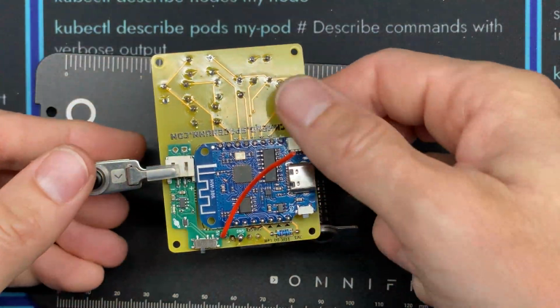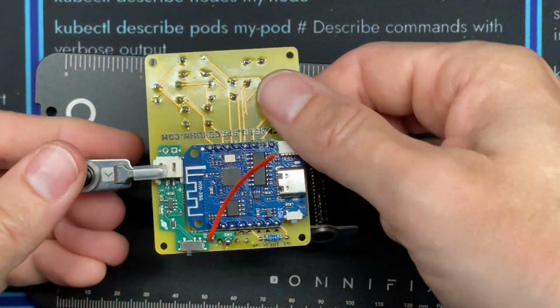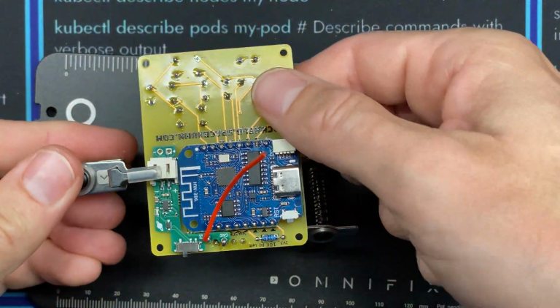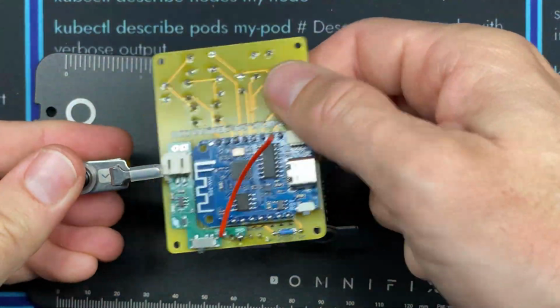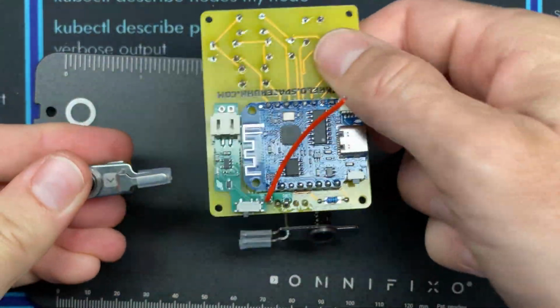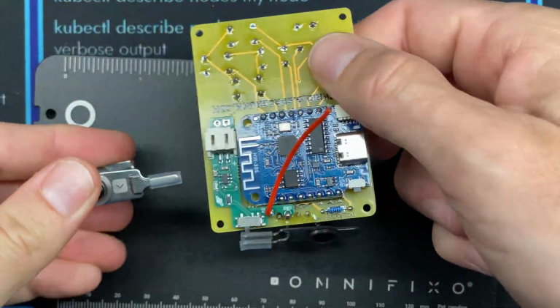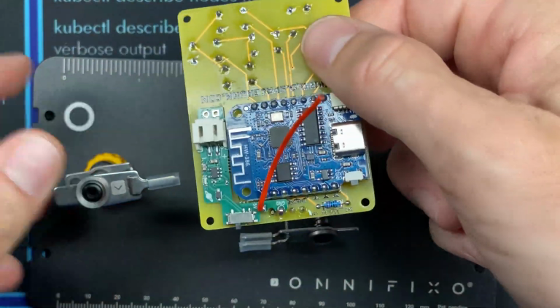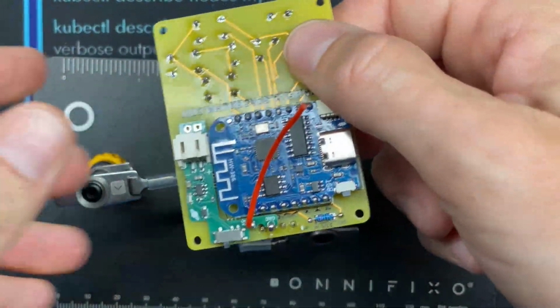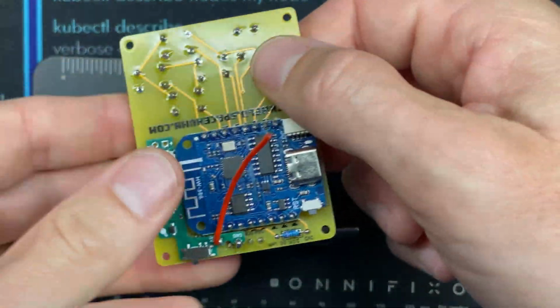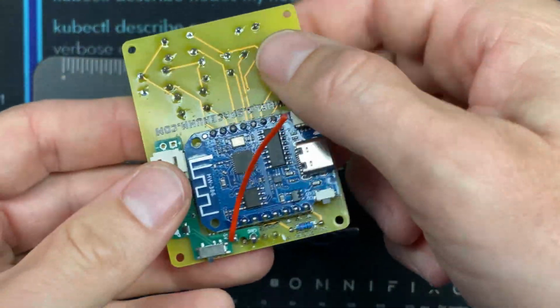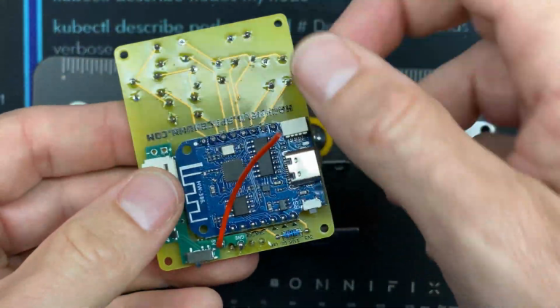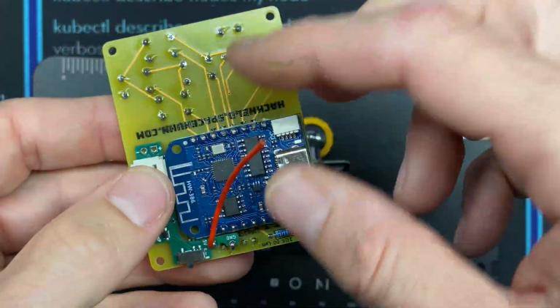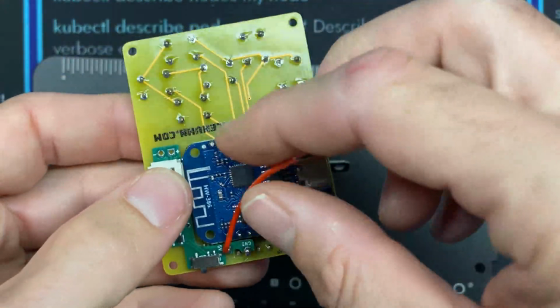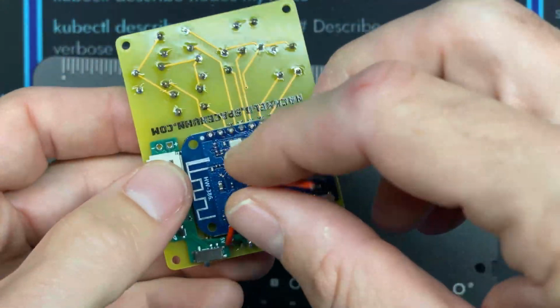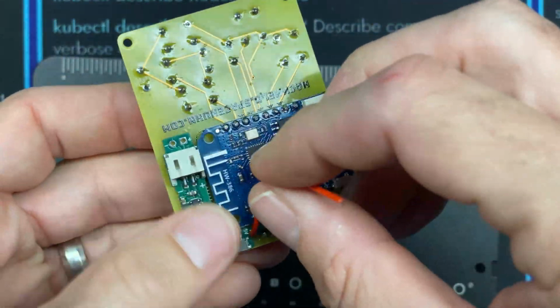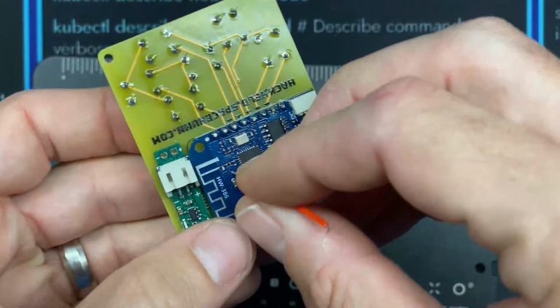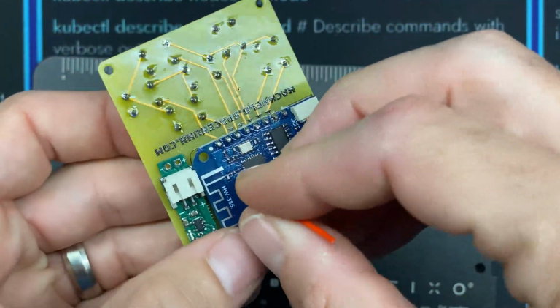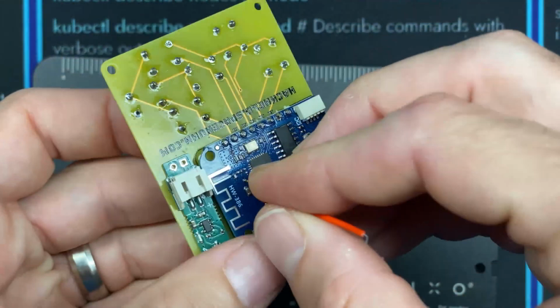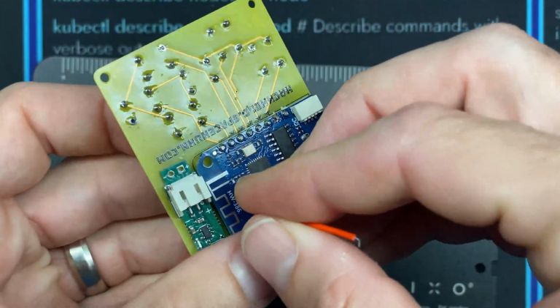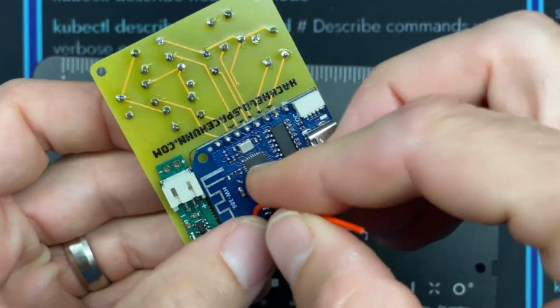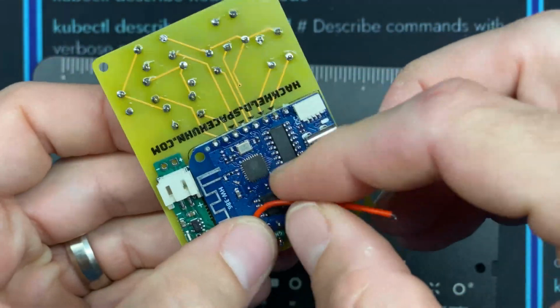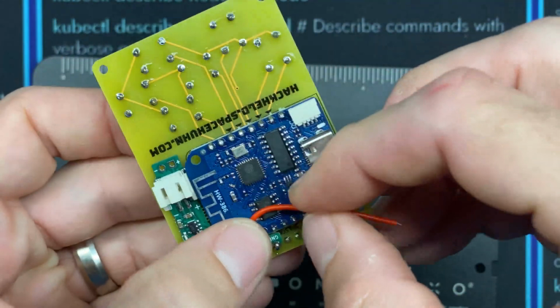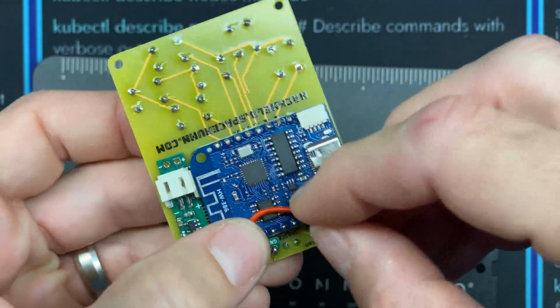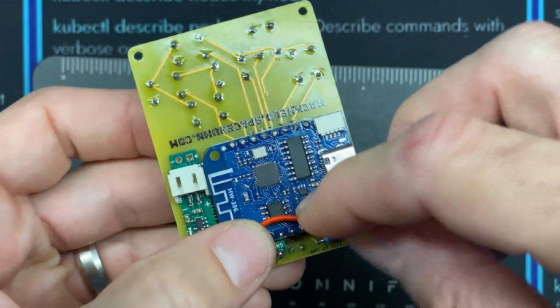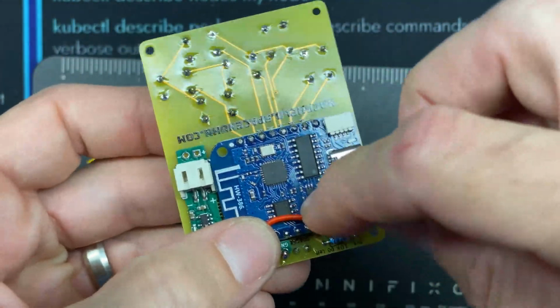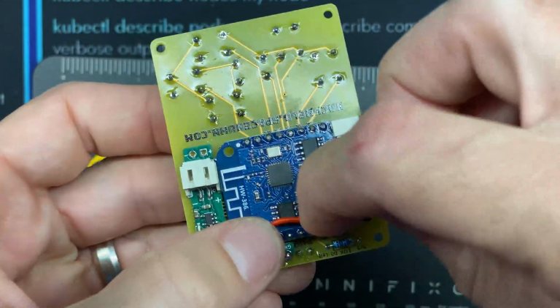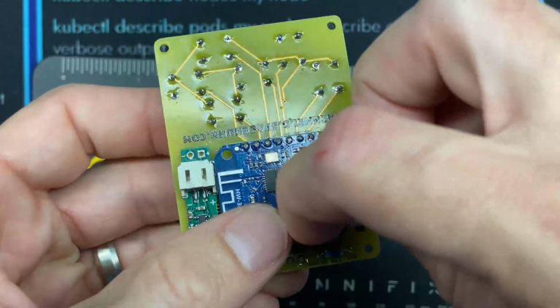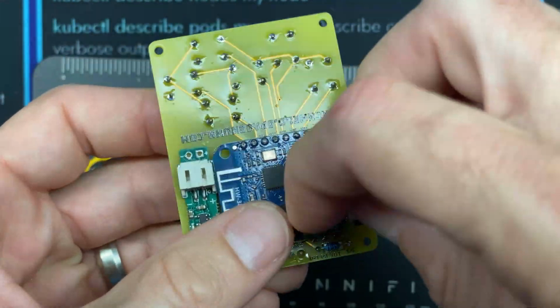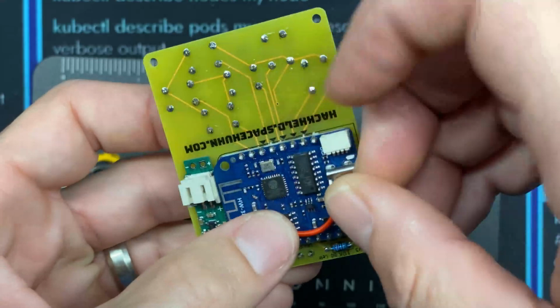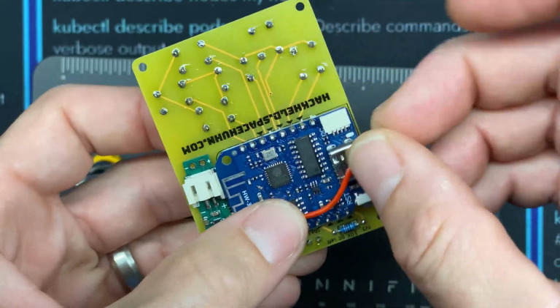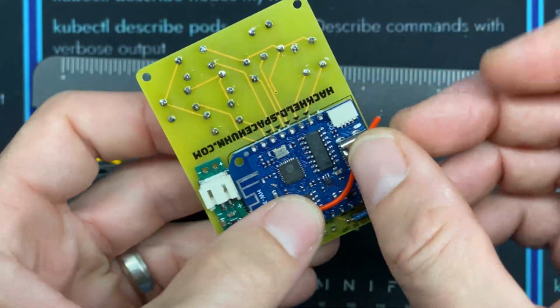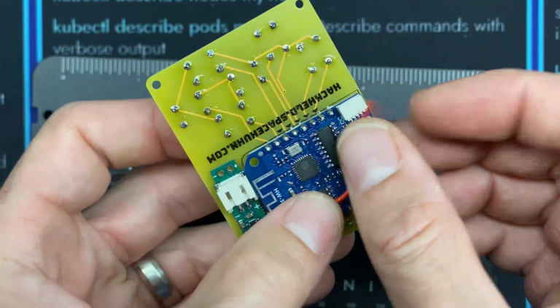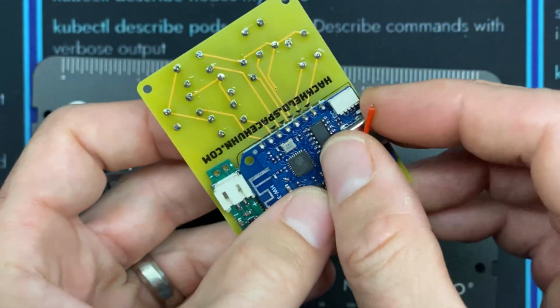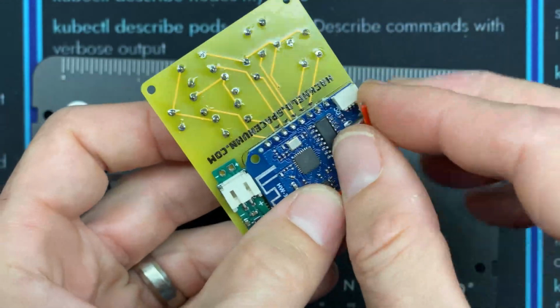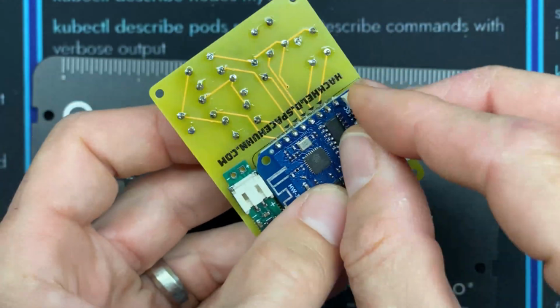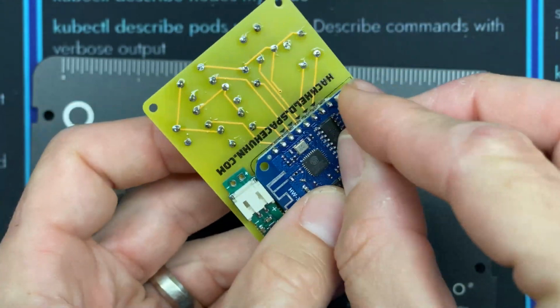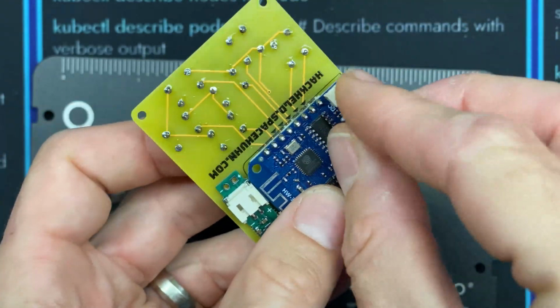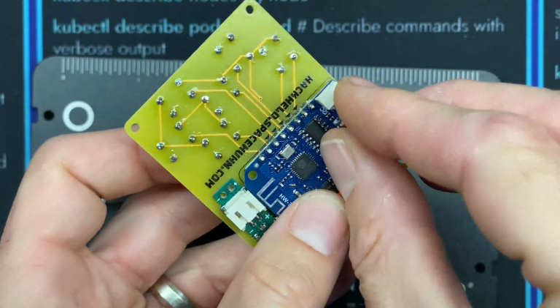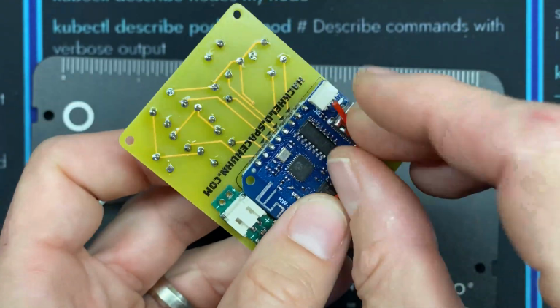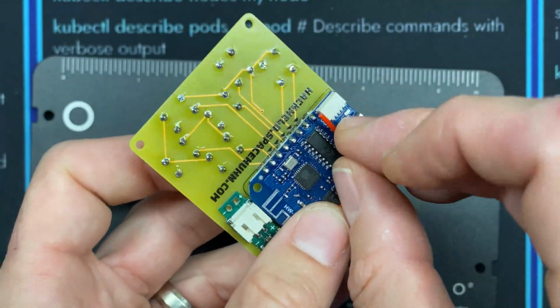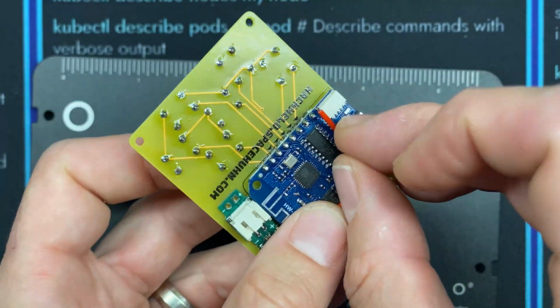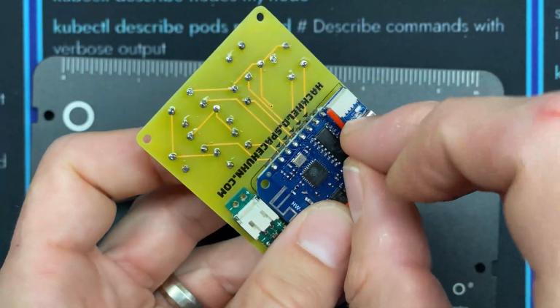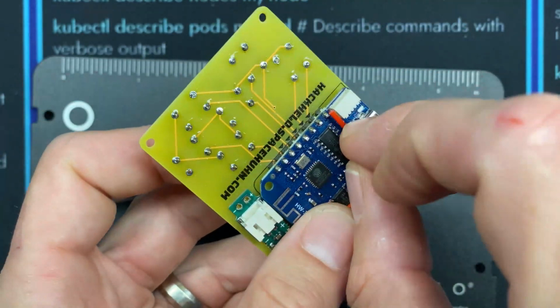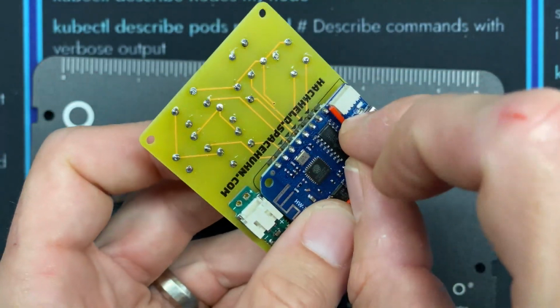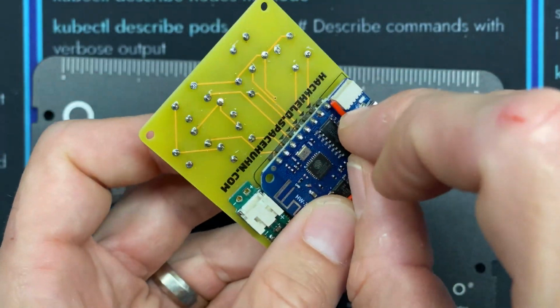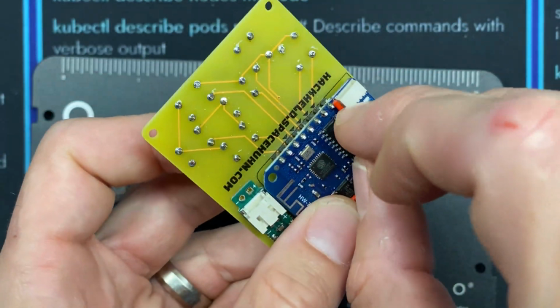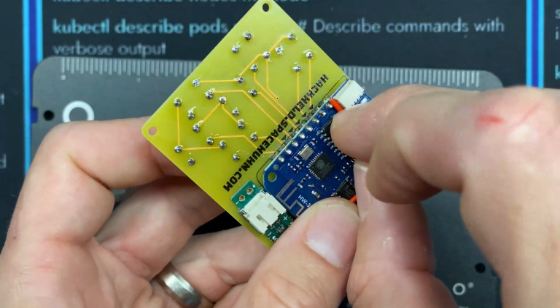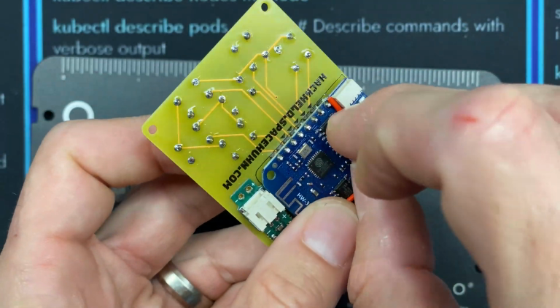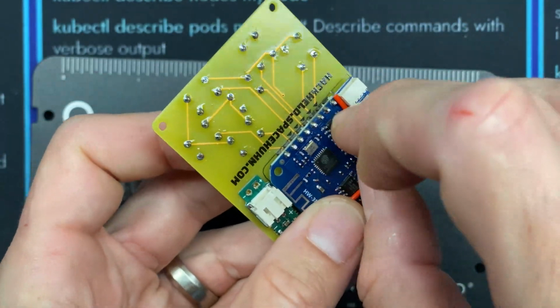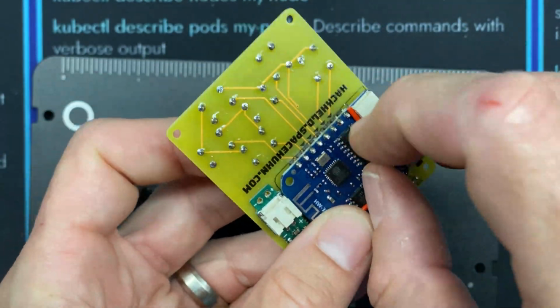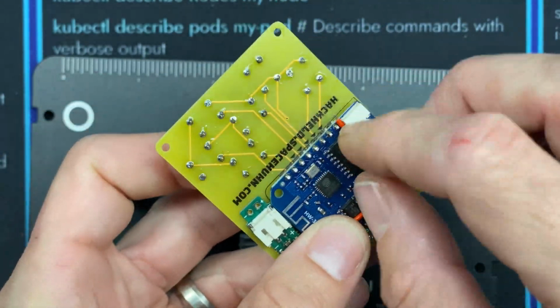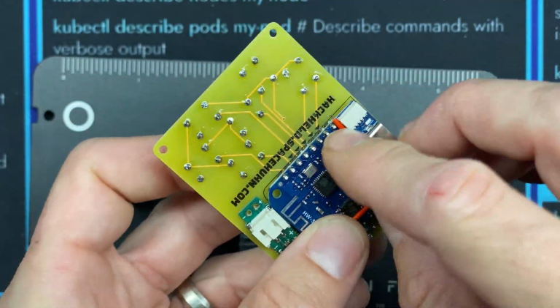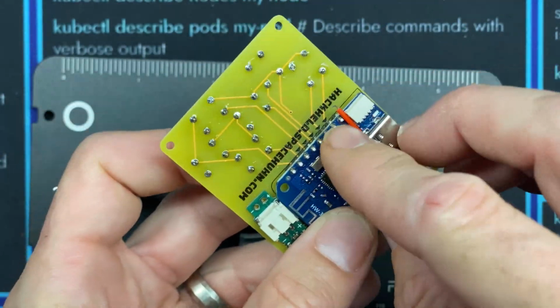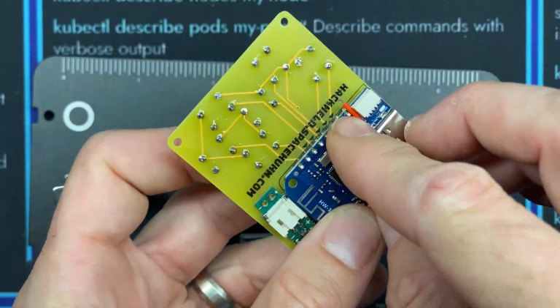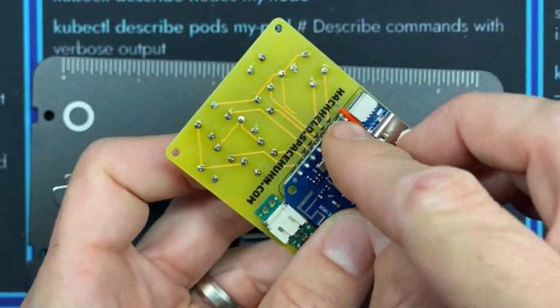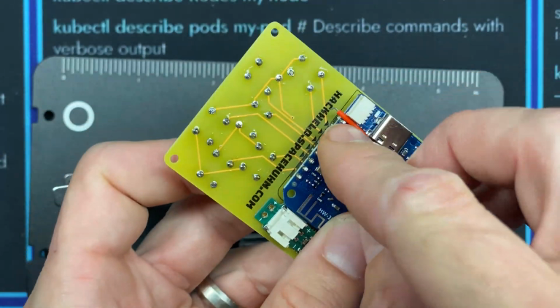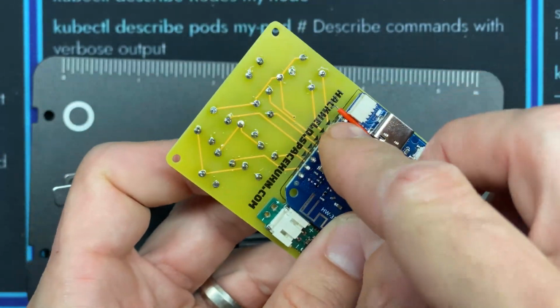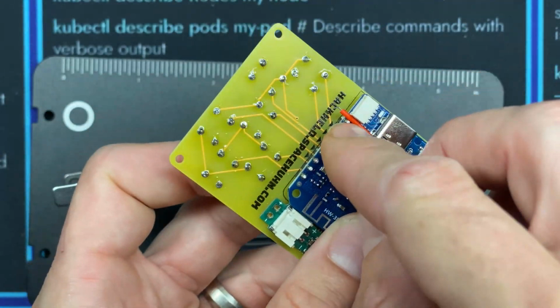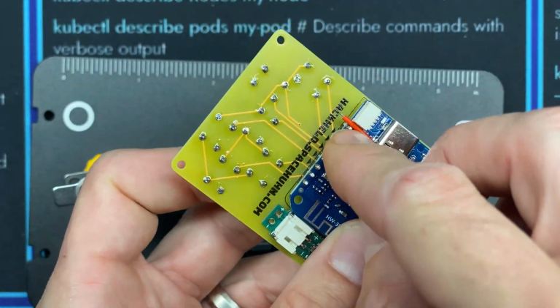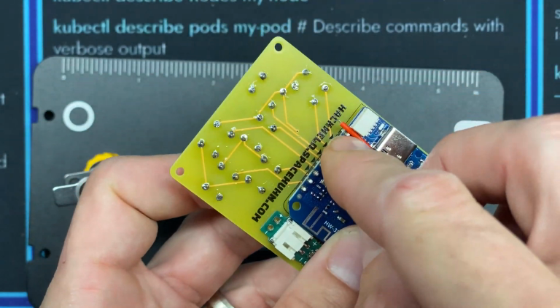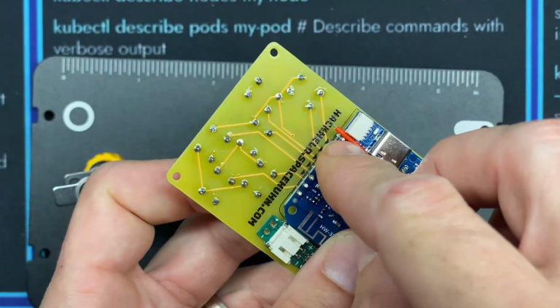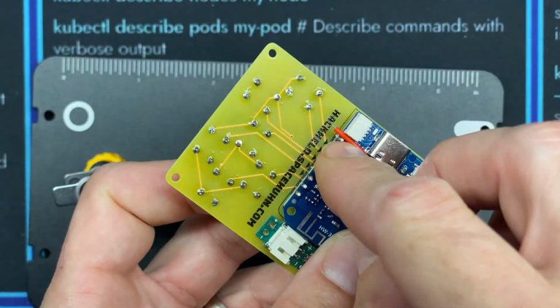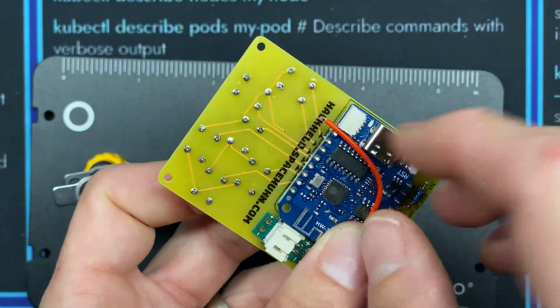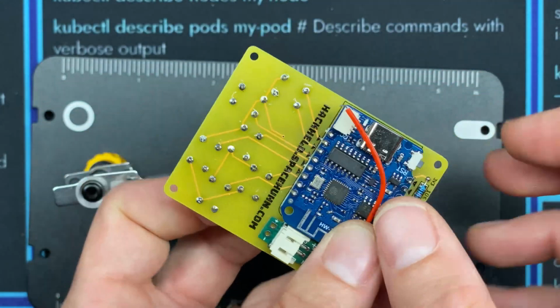Now we'll wrap this up by routing the wire around and soldering it to that first pin on the end.